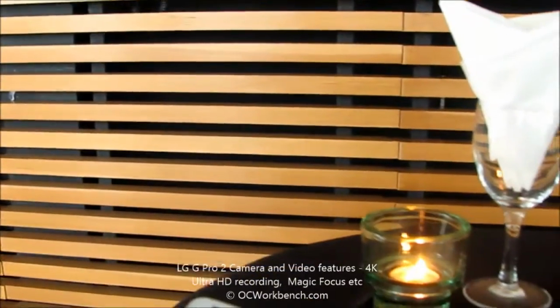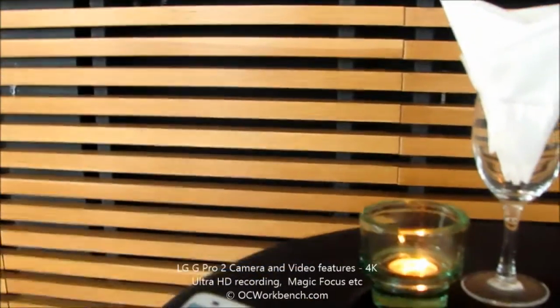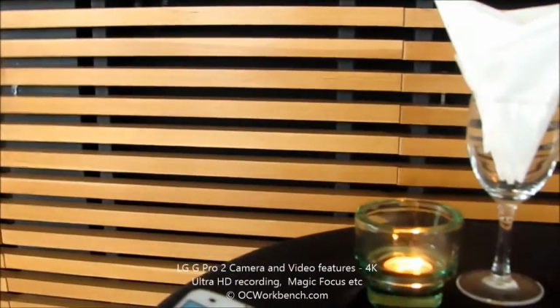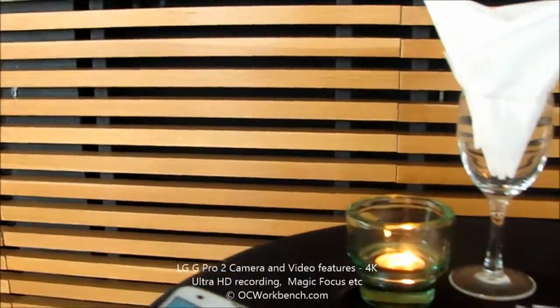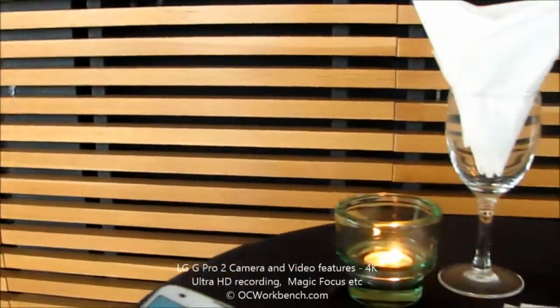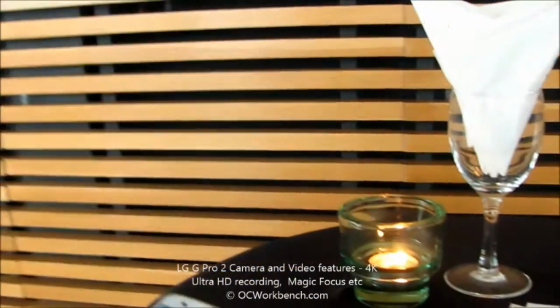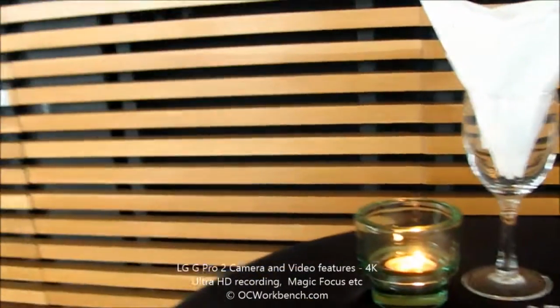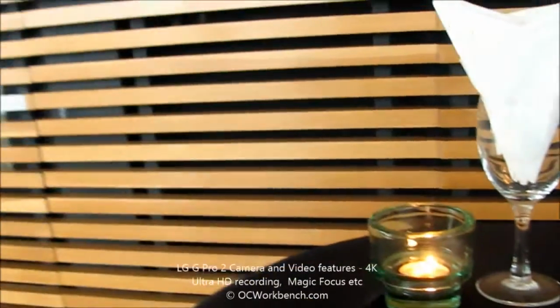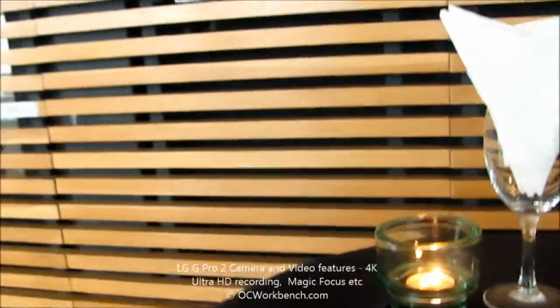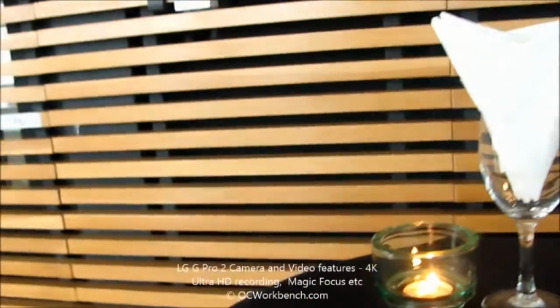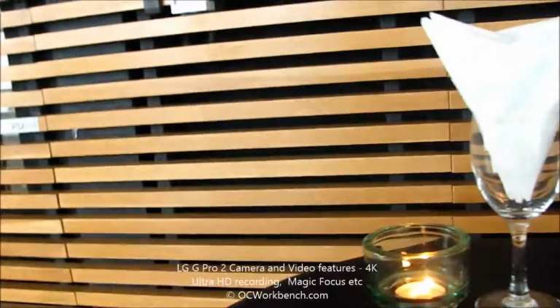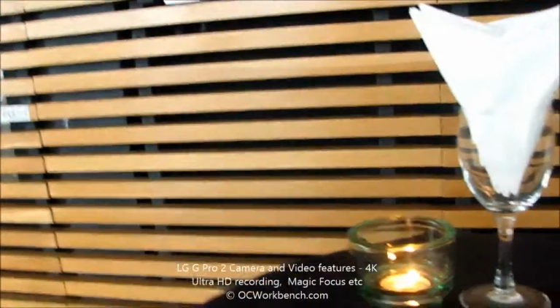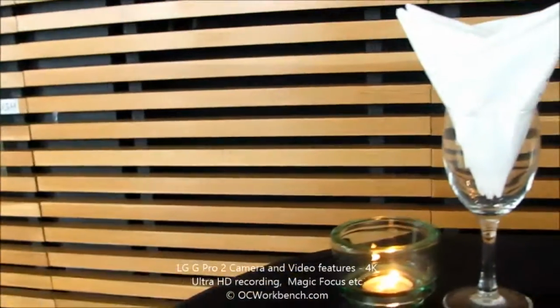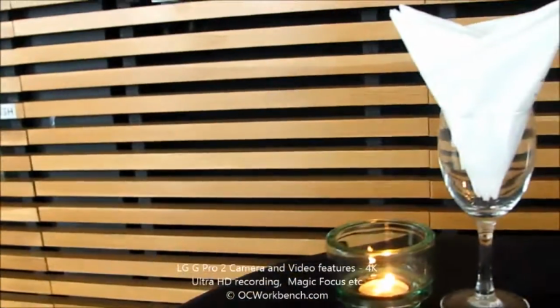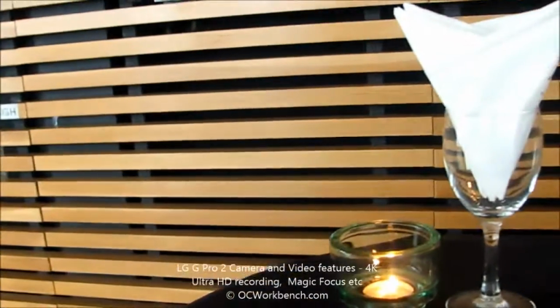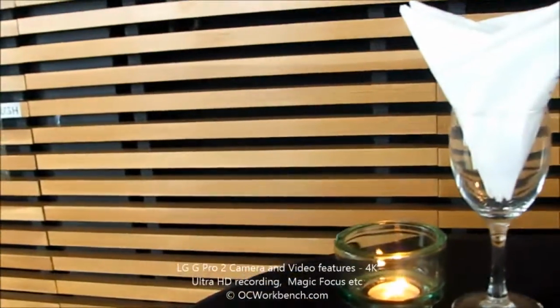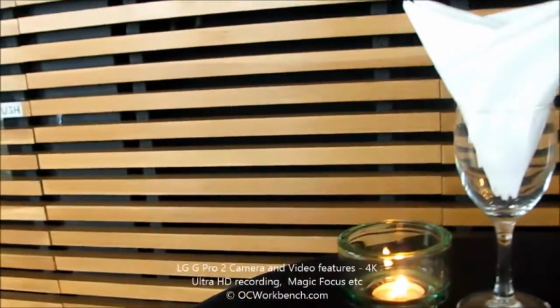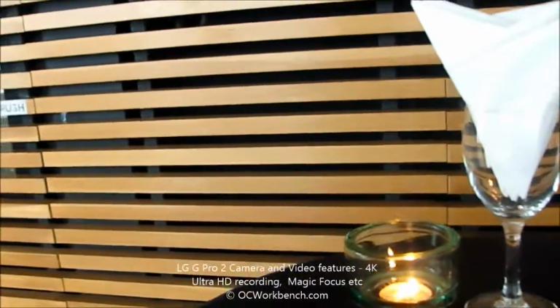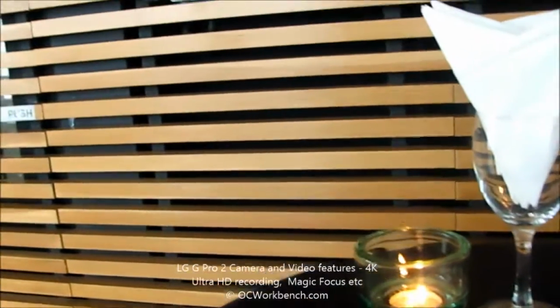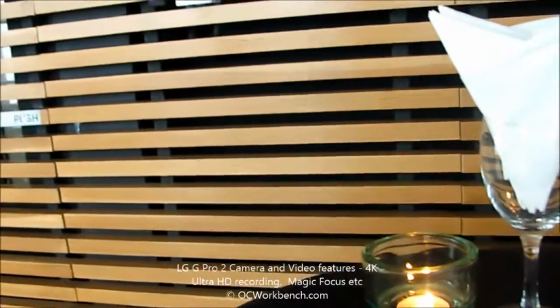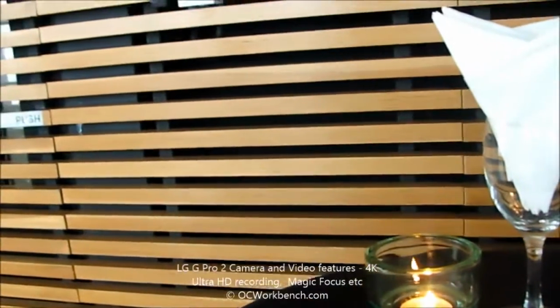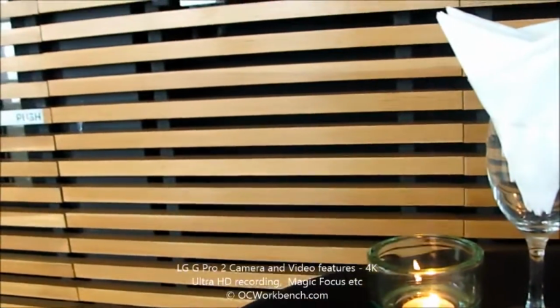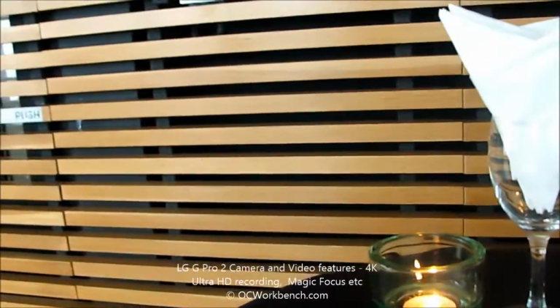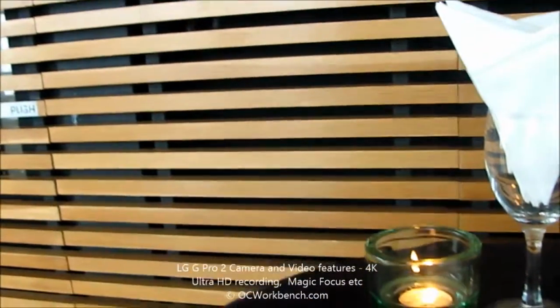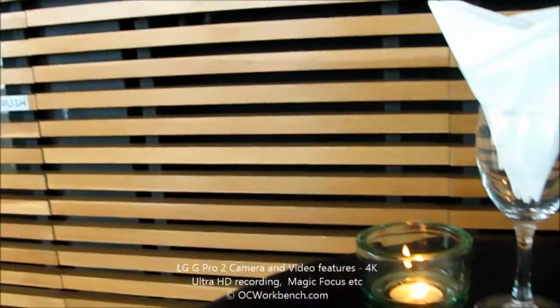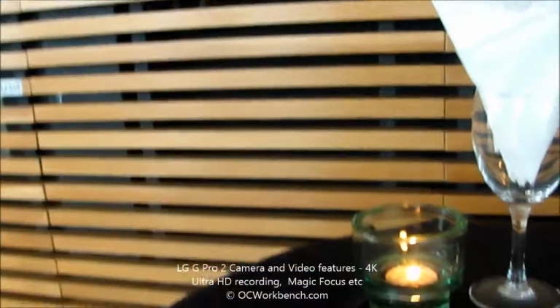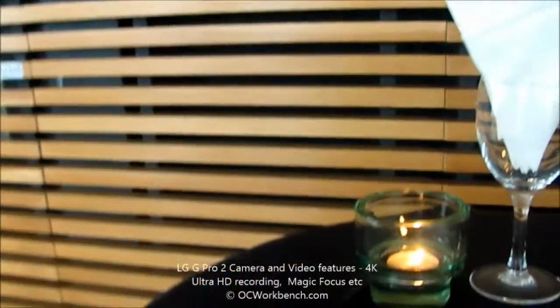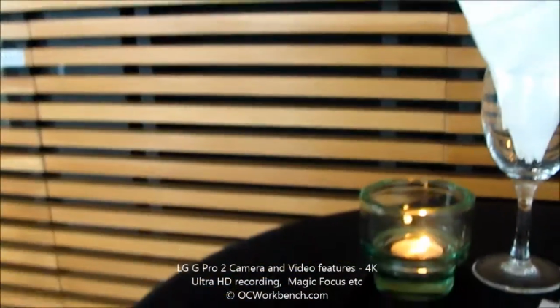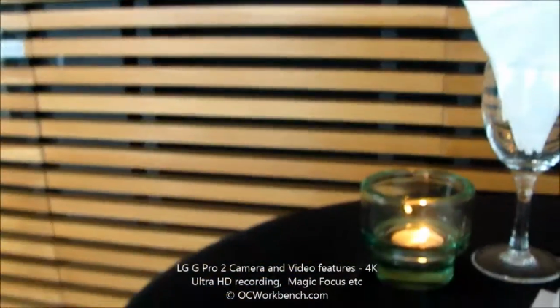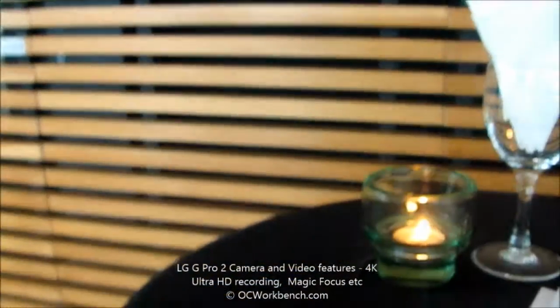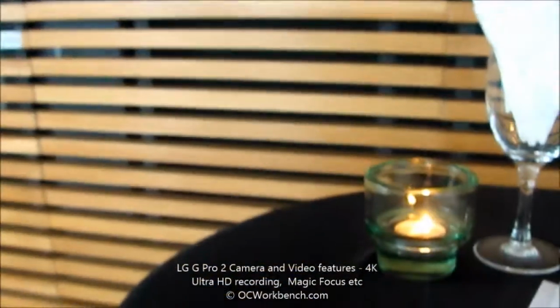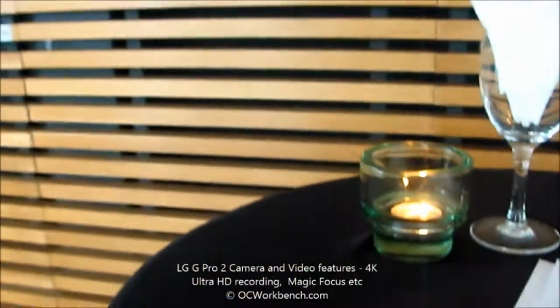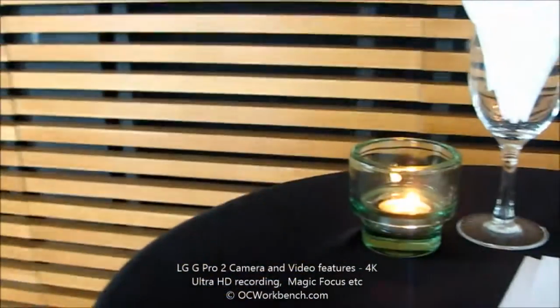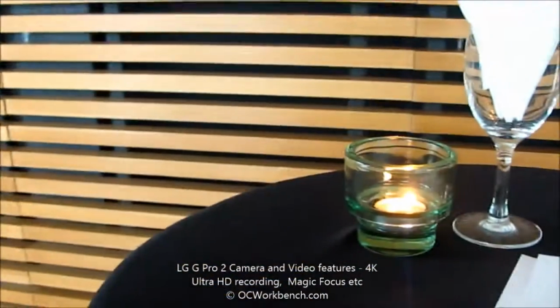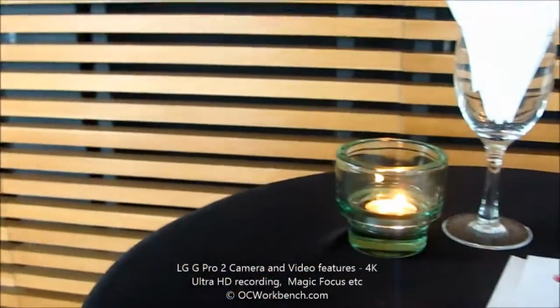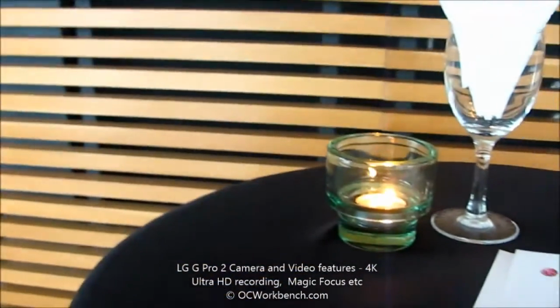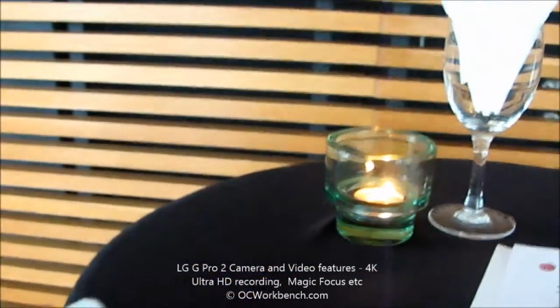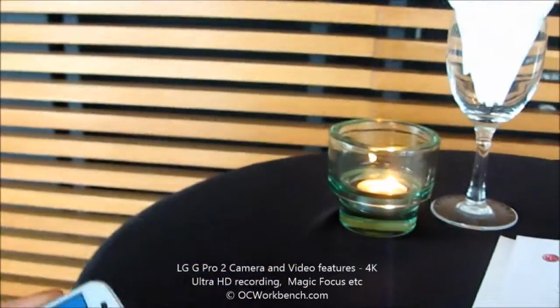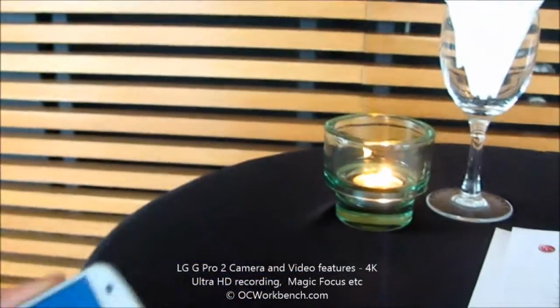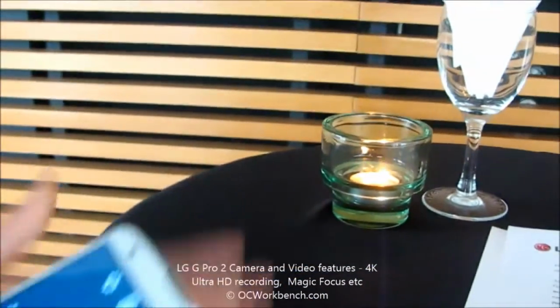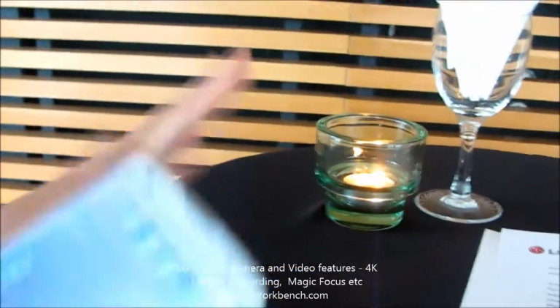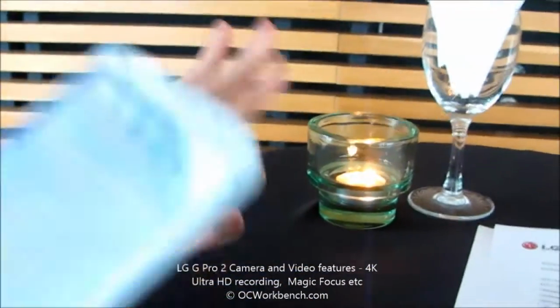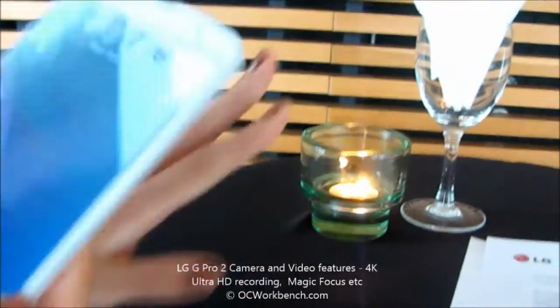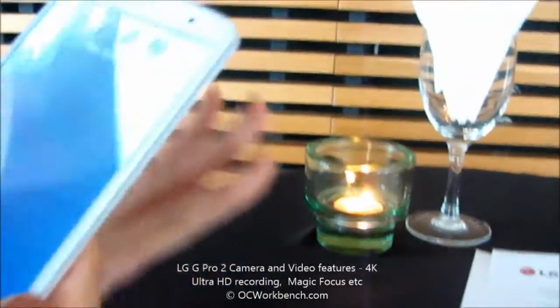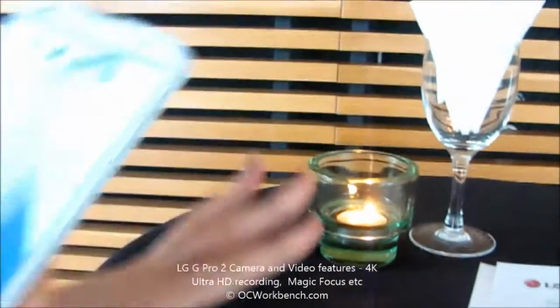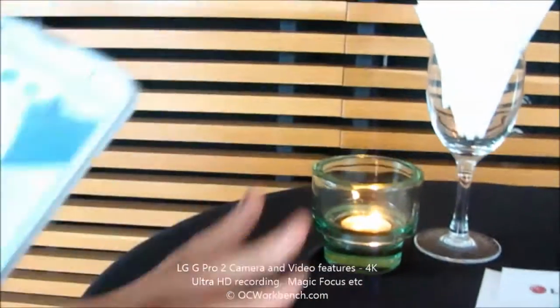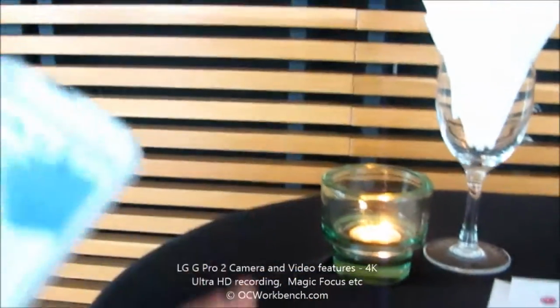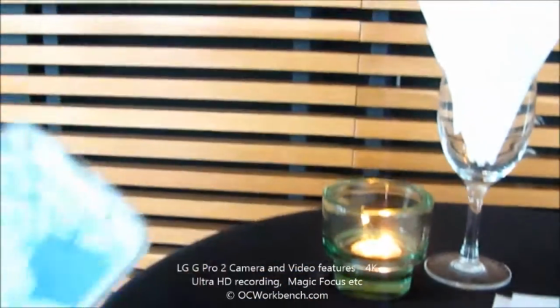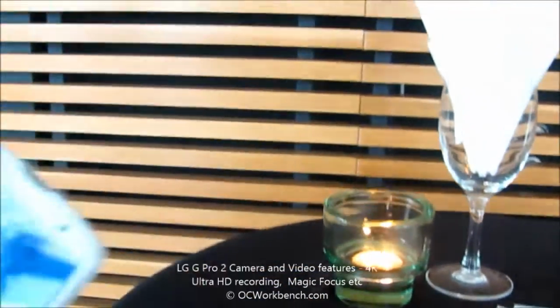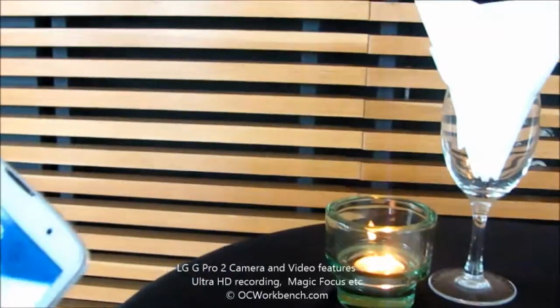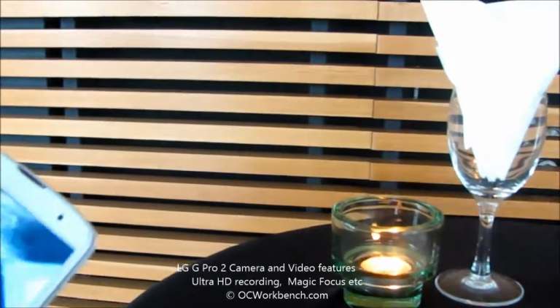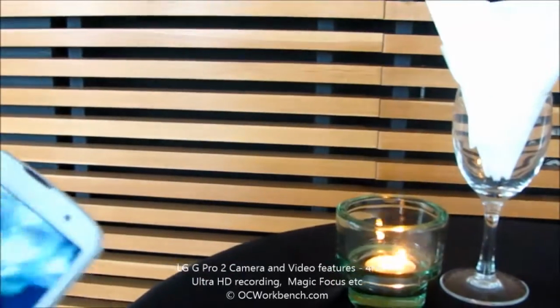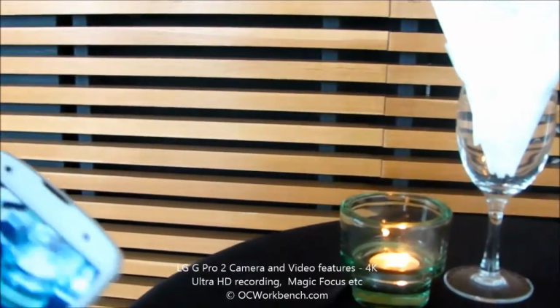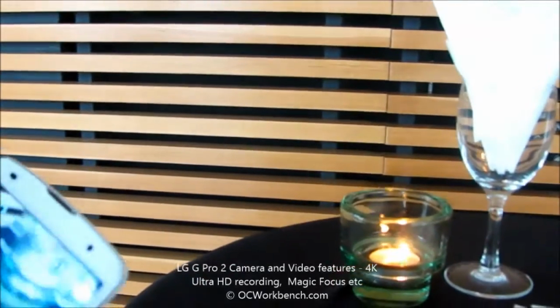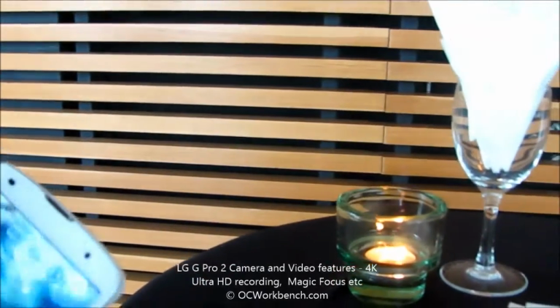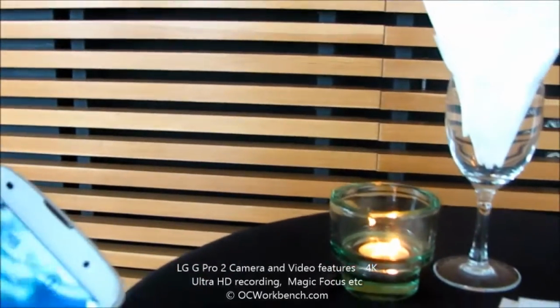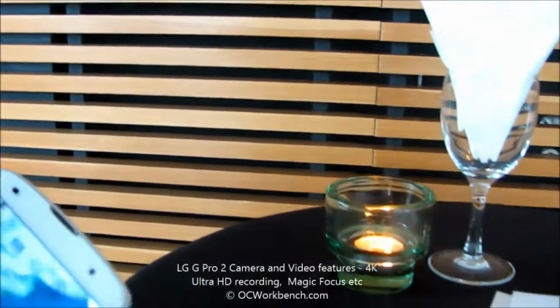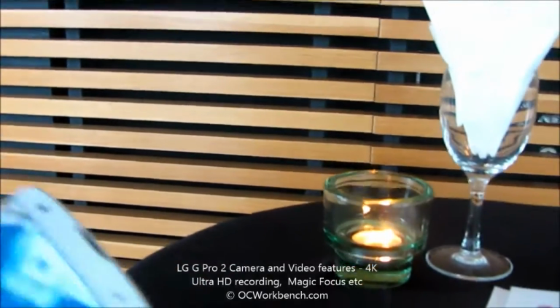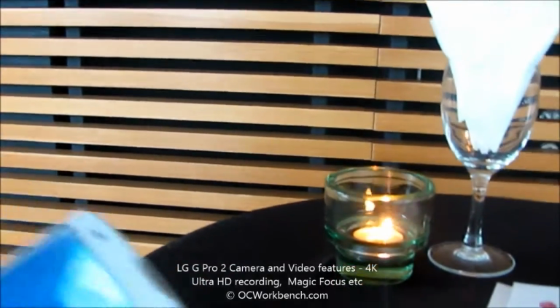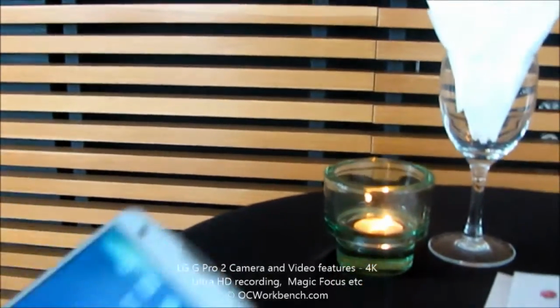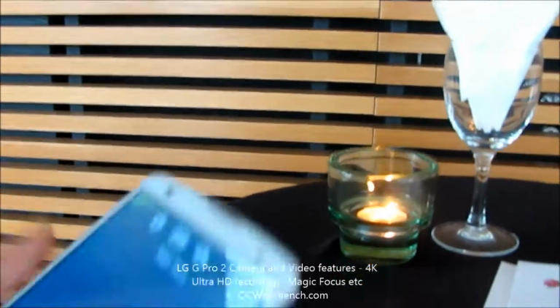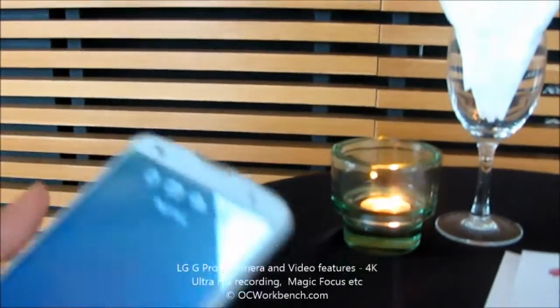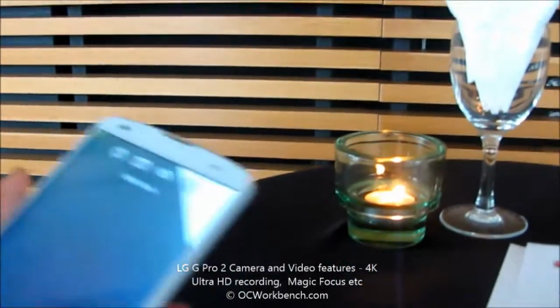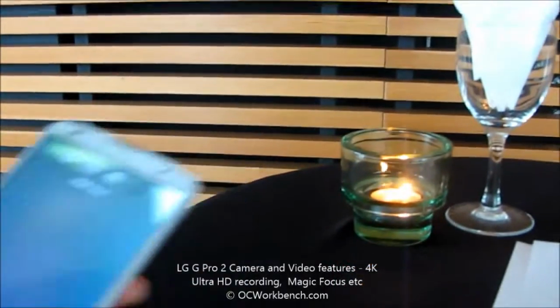And that works even for macro shots also? Yes, it works especially for macro shots.